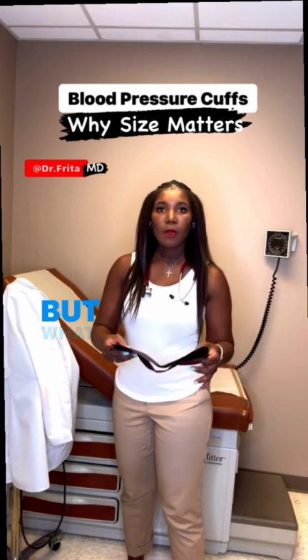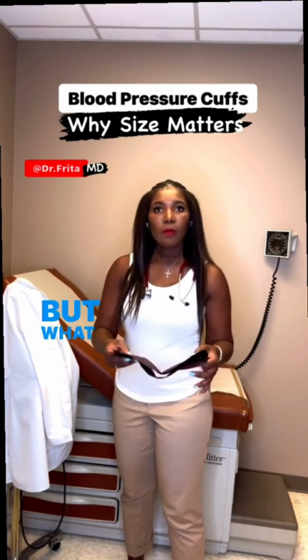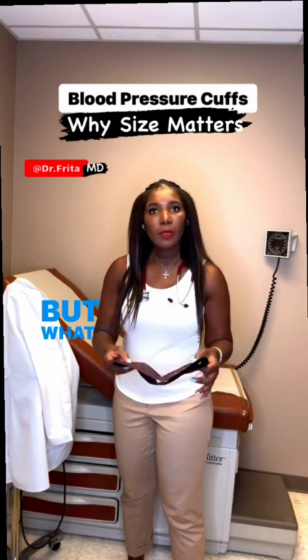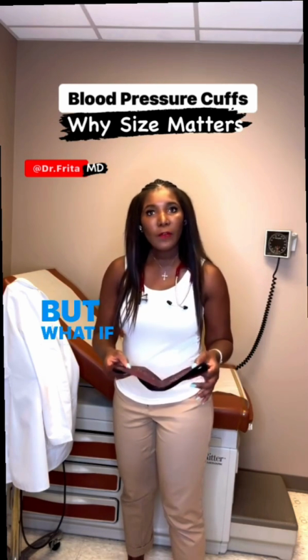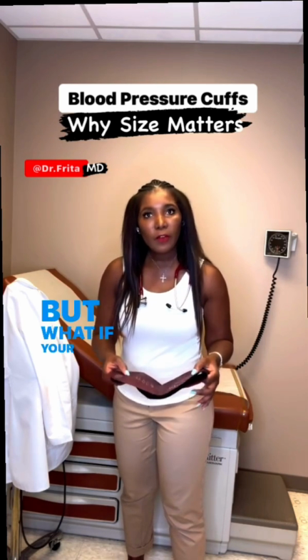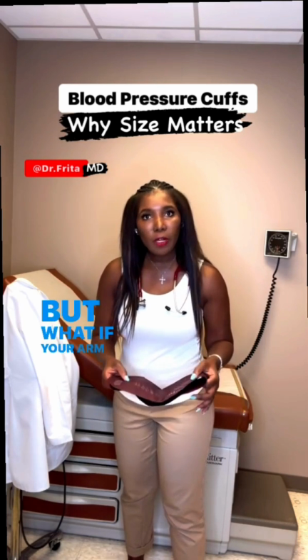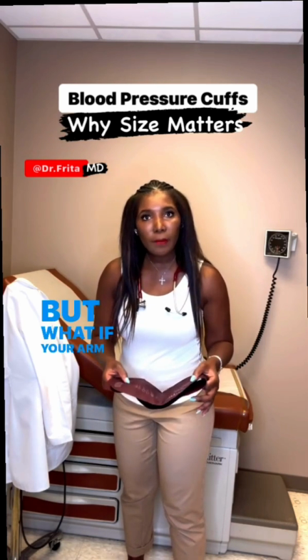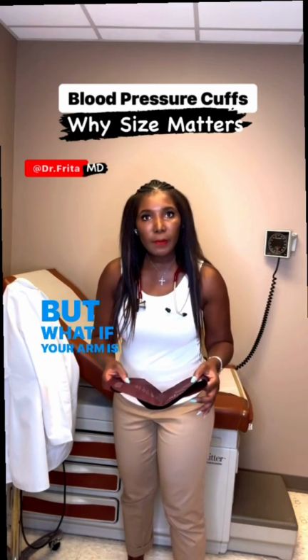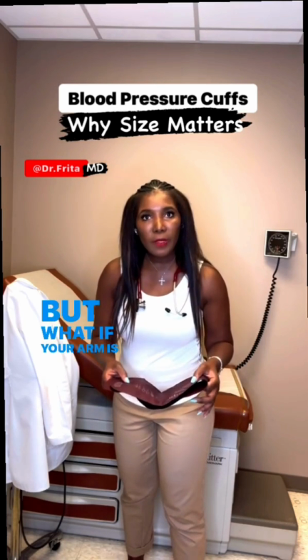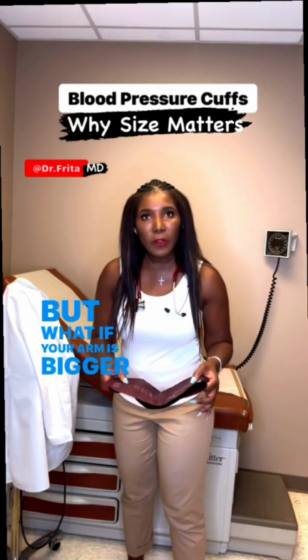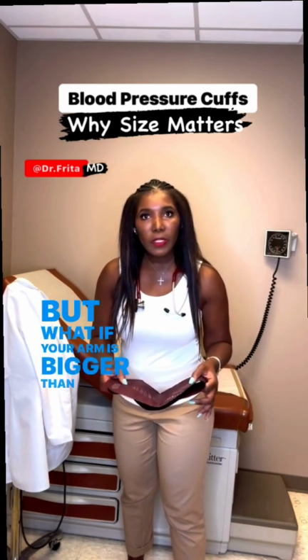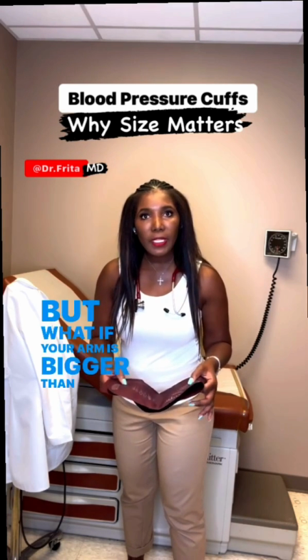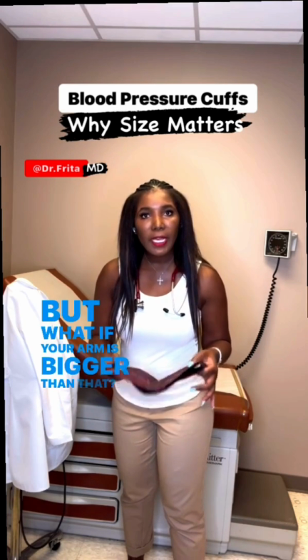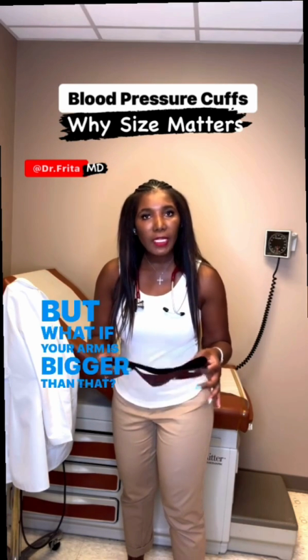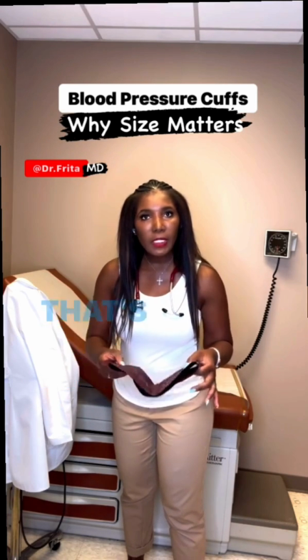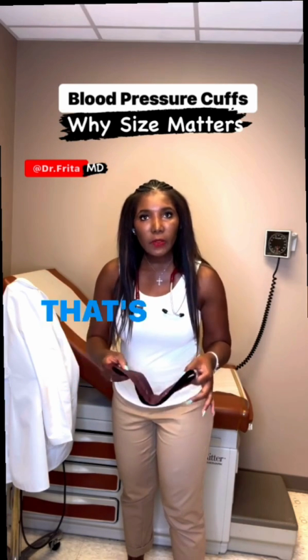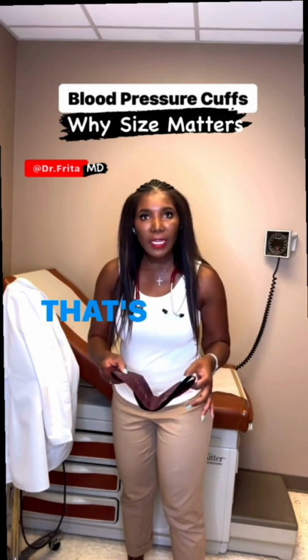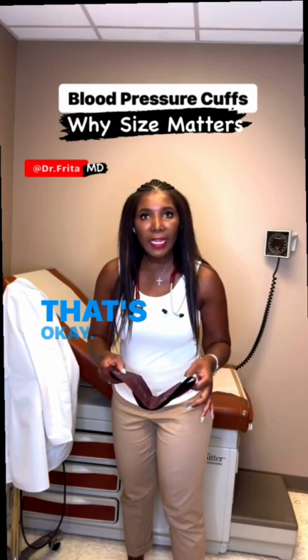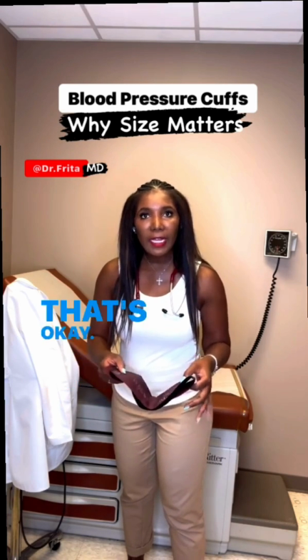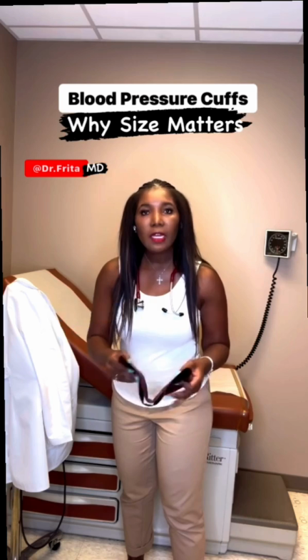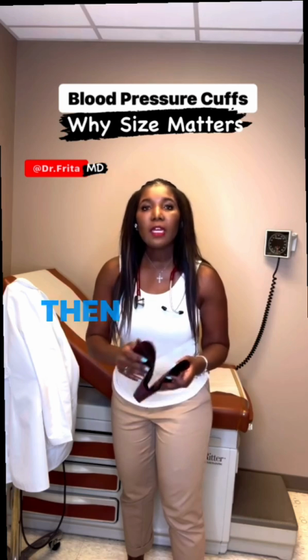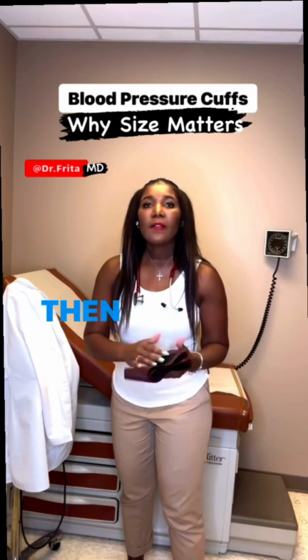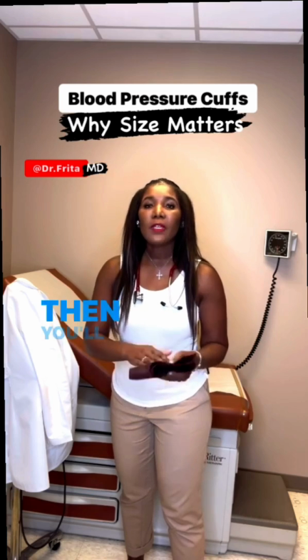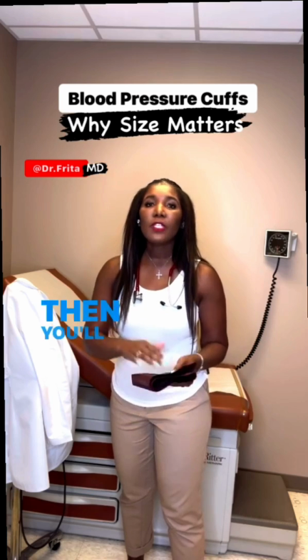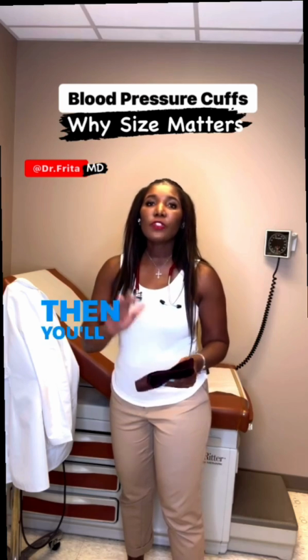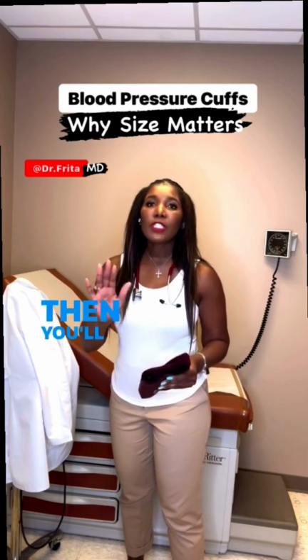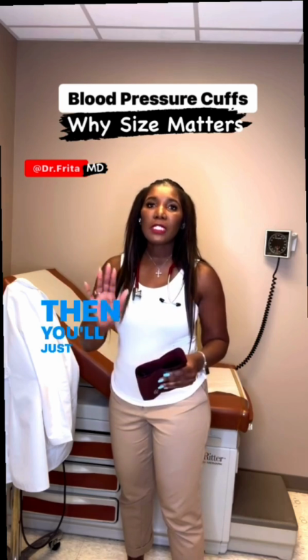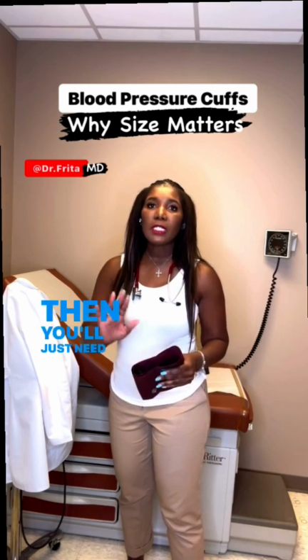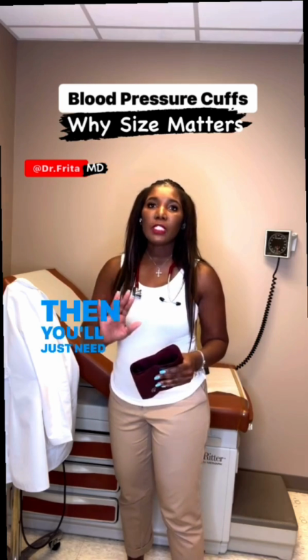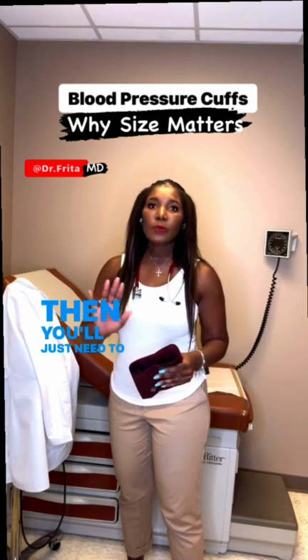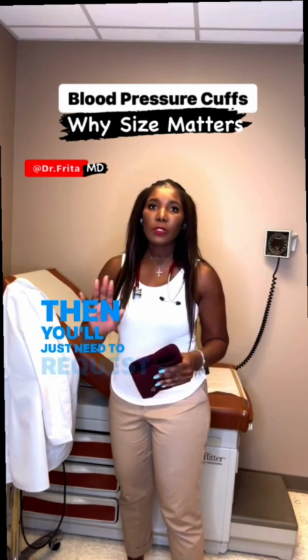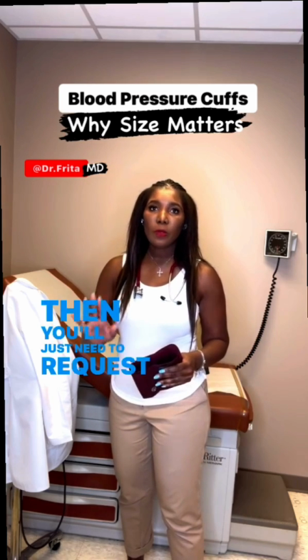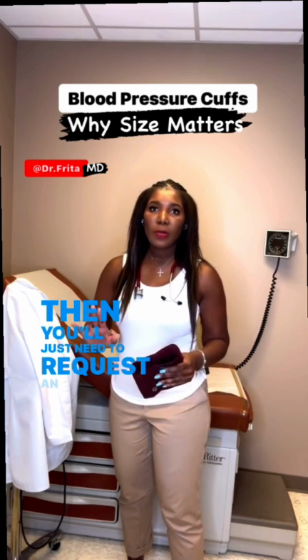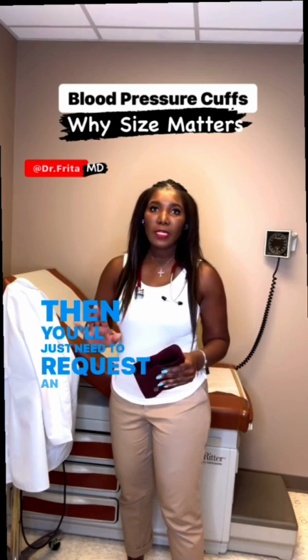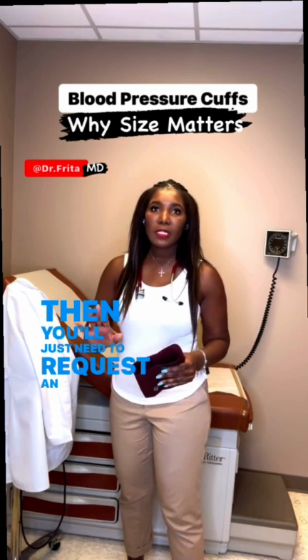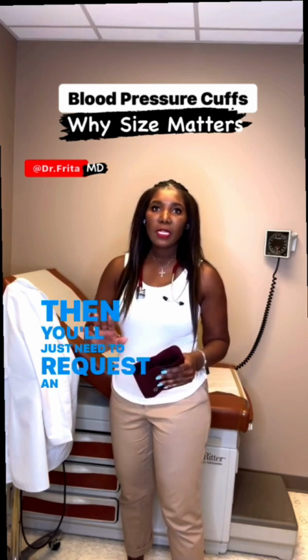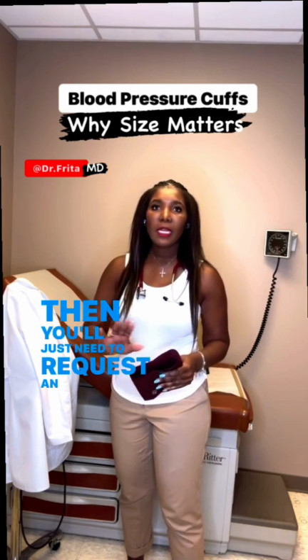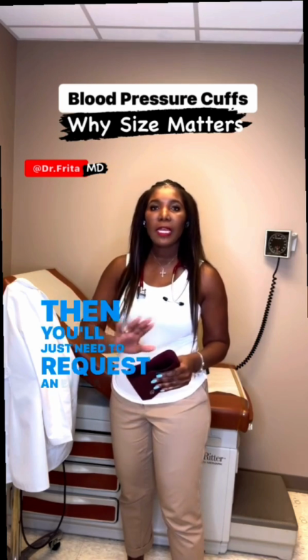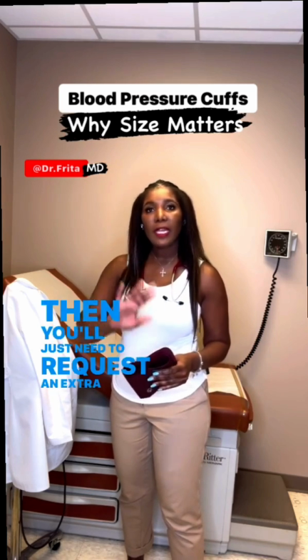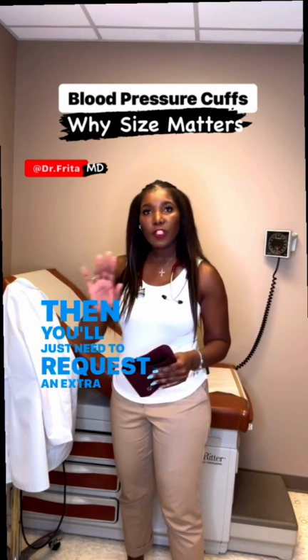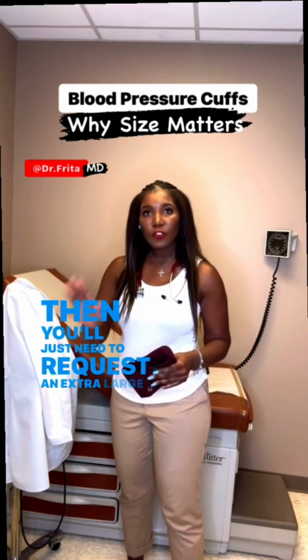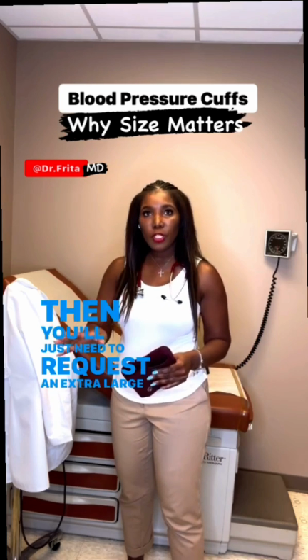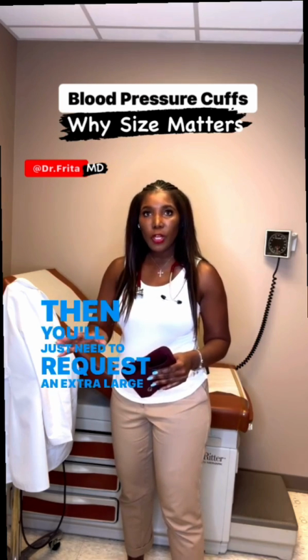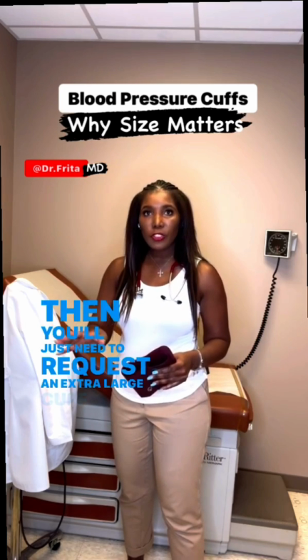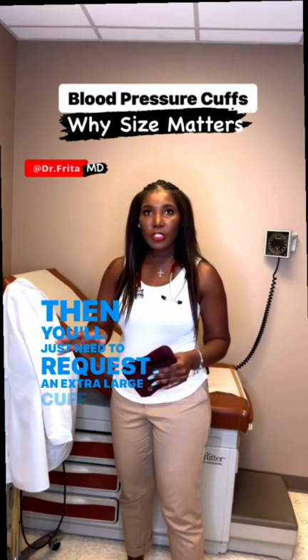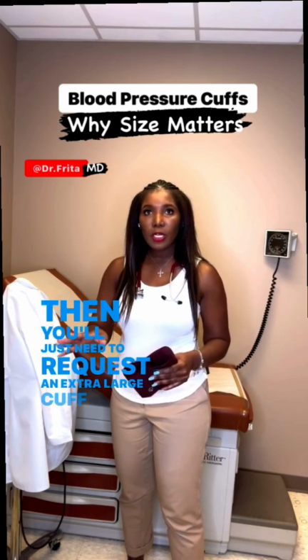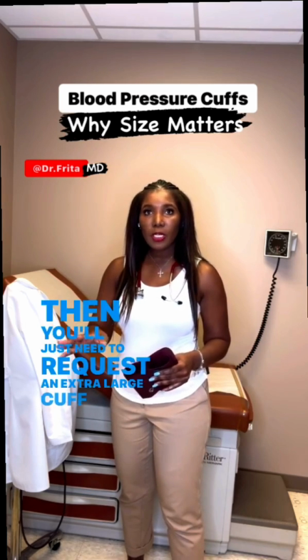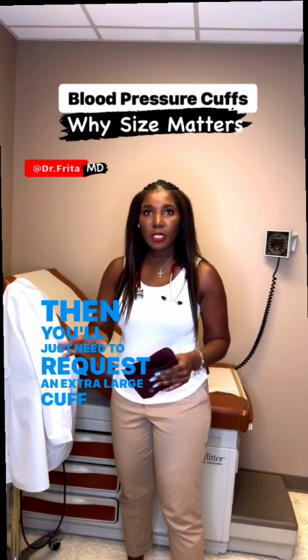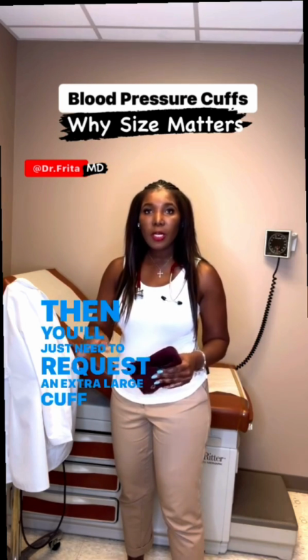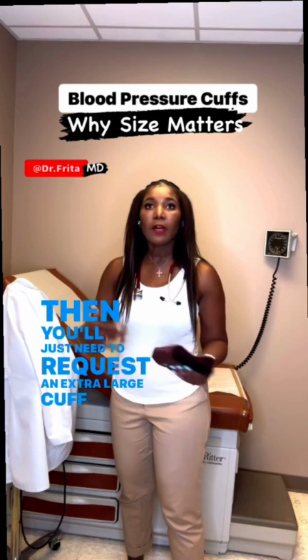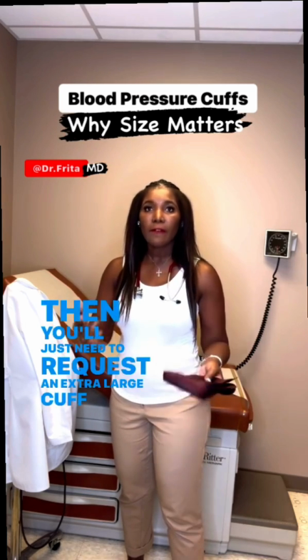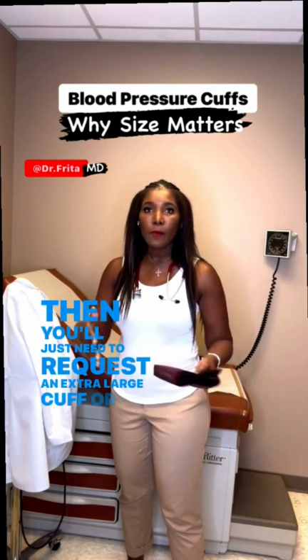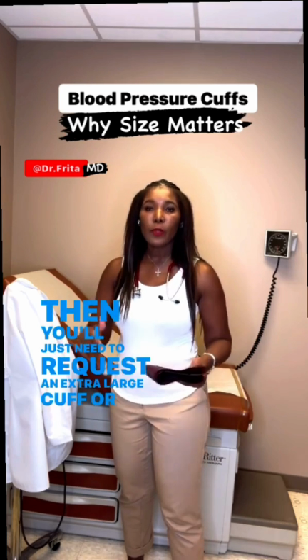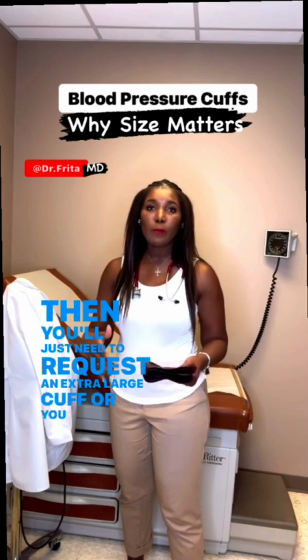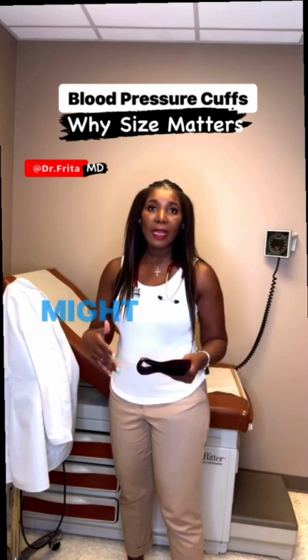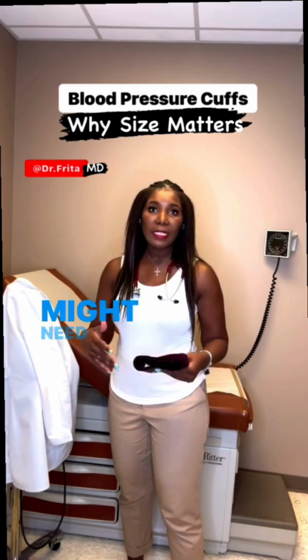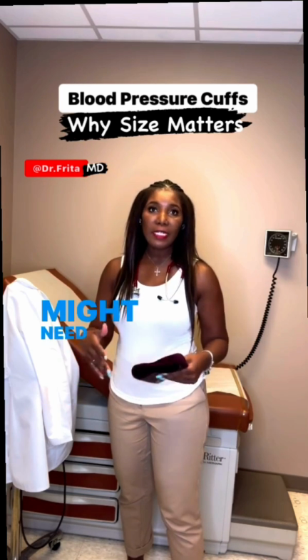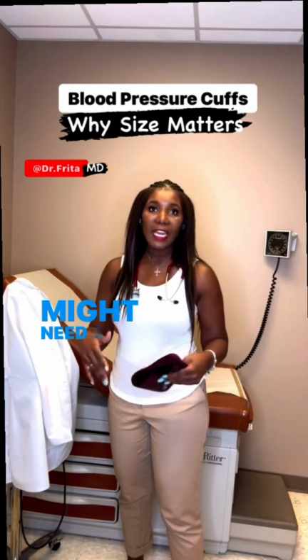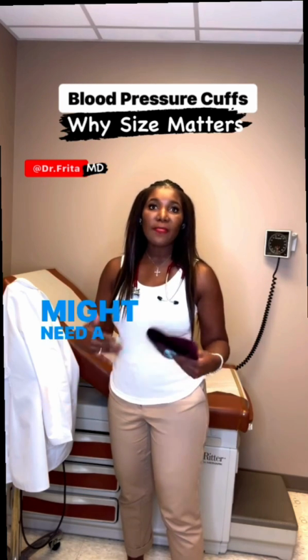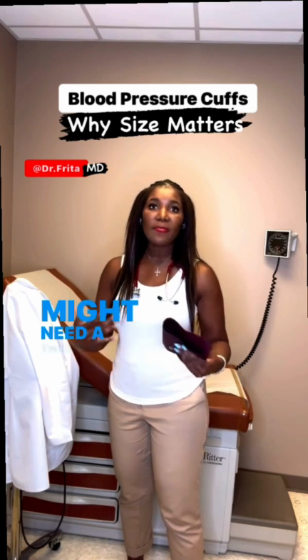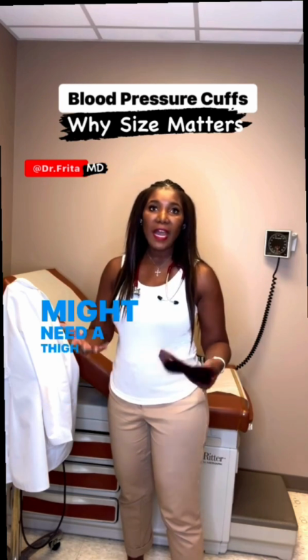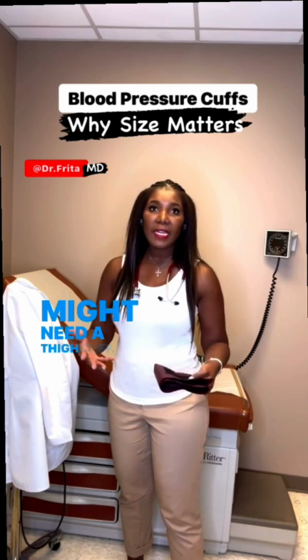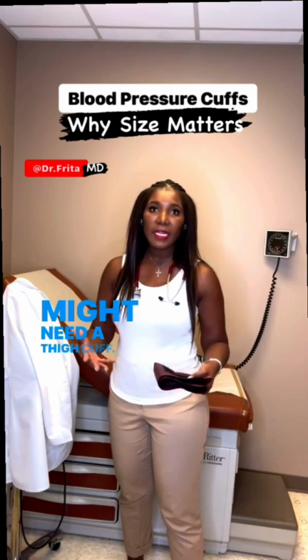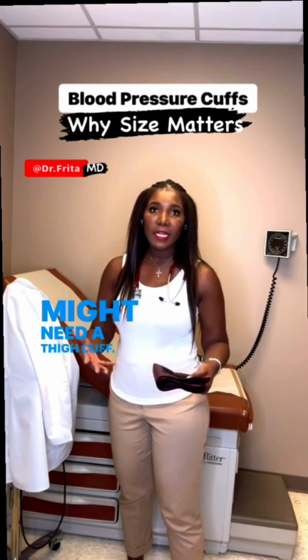What if your arm is bigger than that? That's okay — then you'll just need to request an extra large cuff, or you might need a thigh cuff.